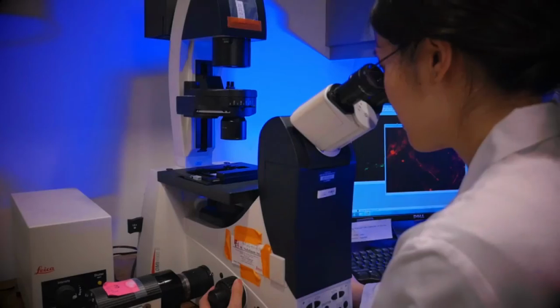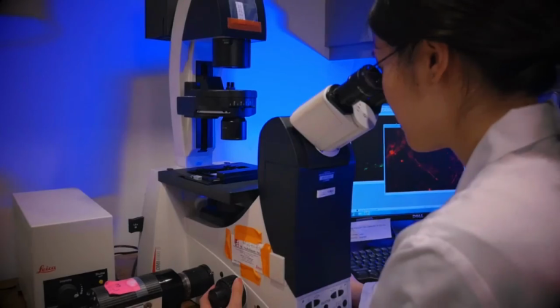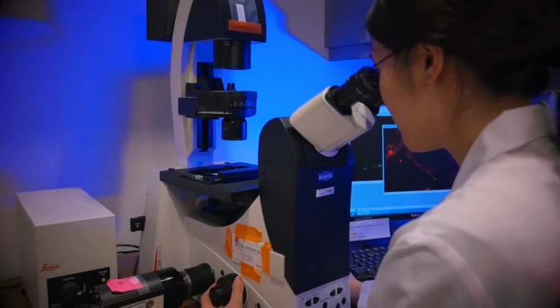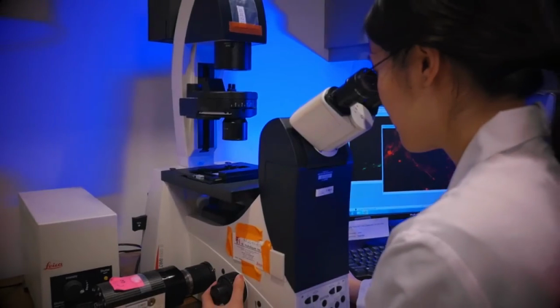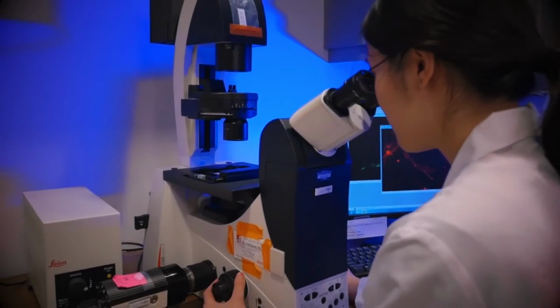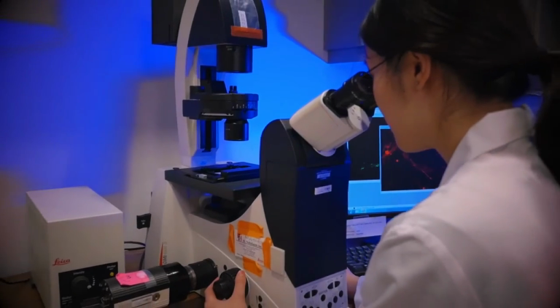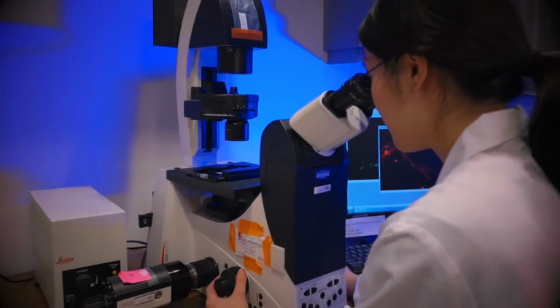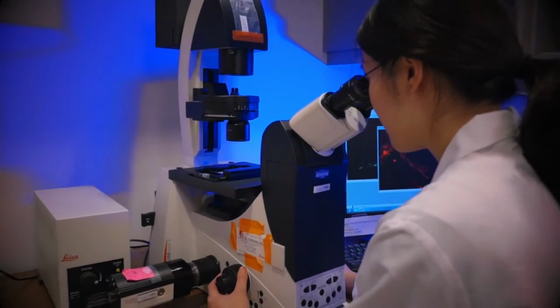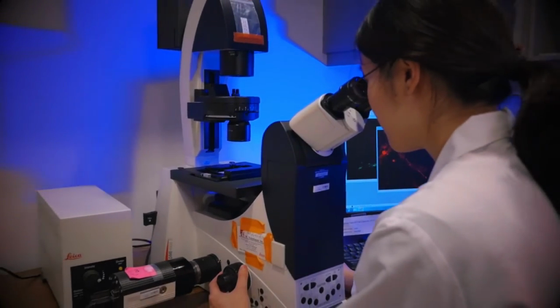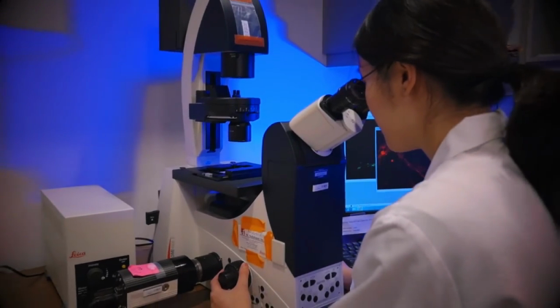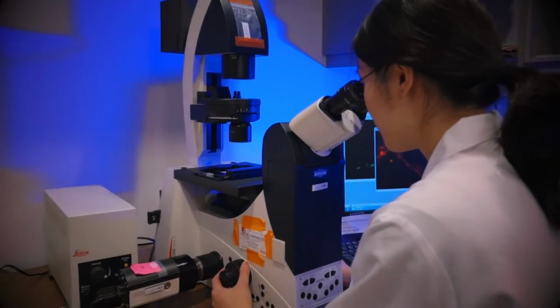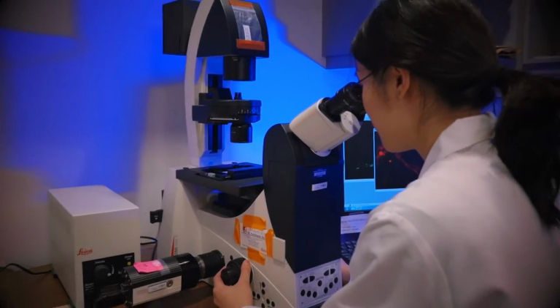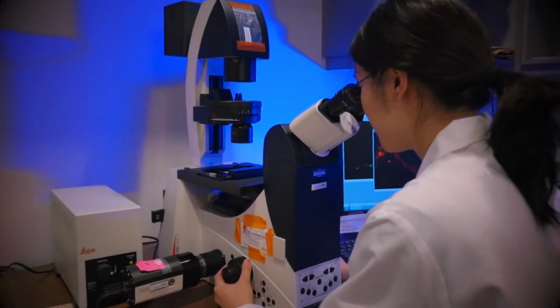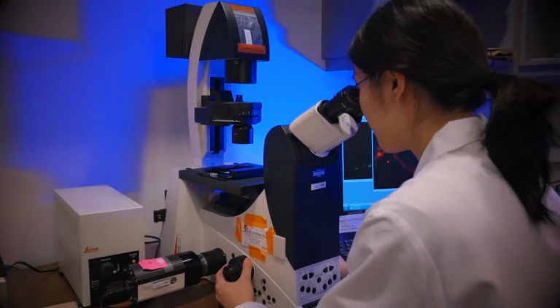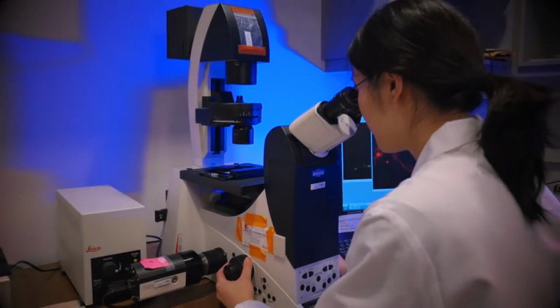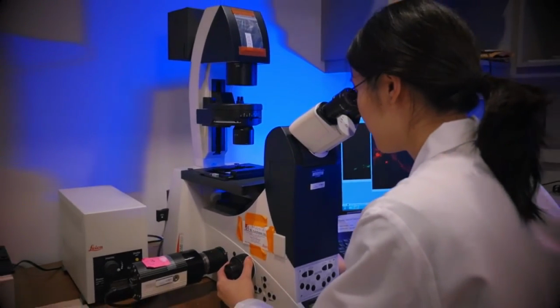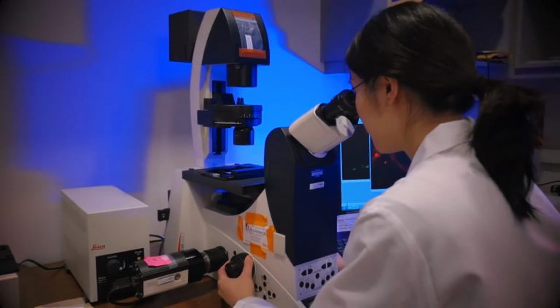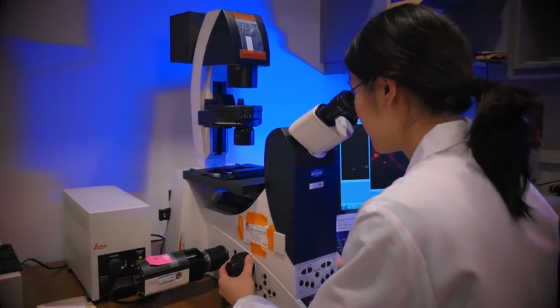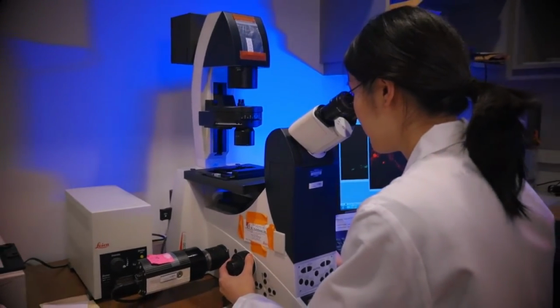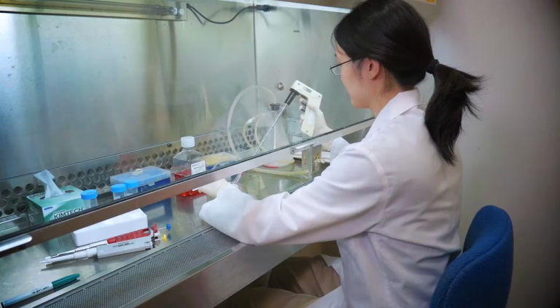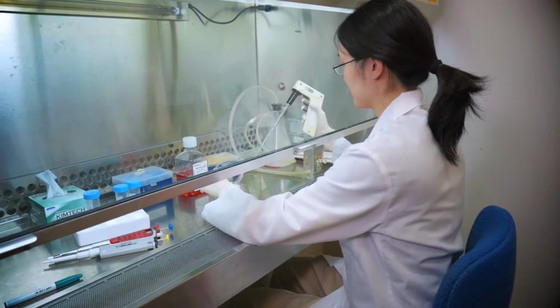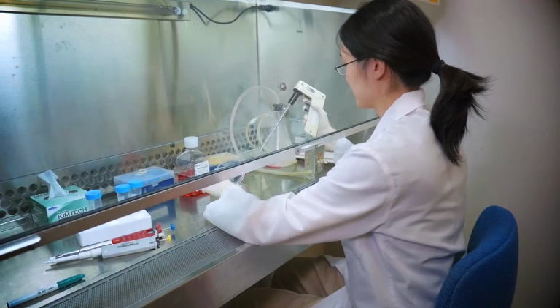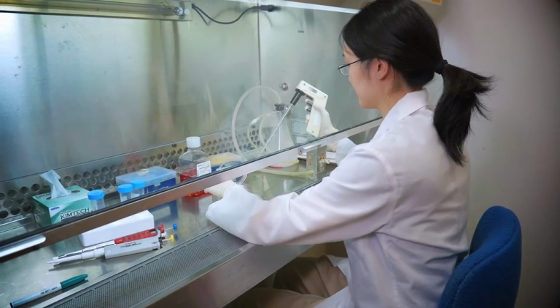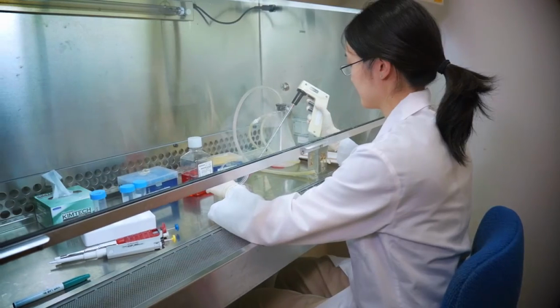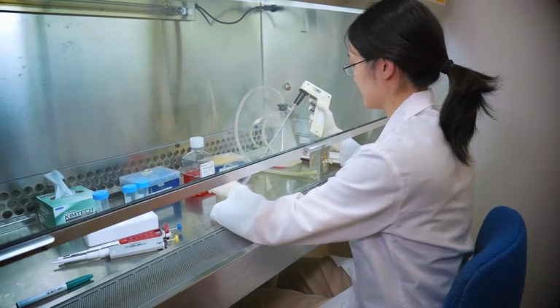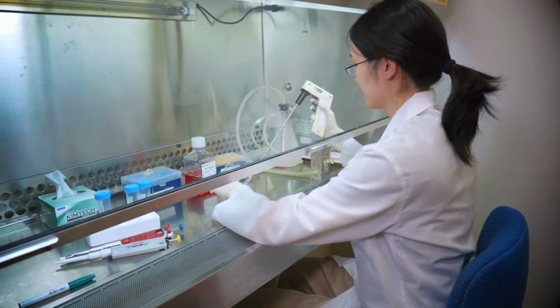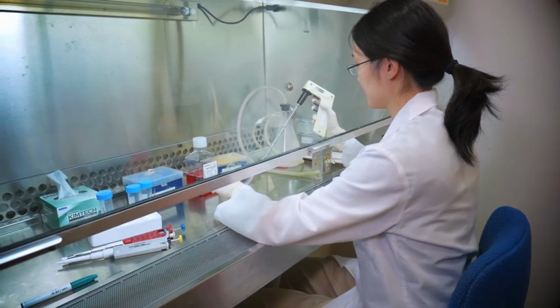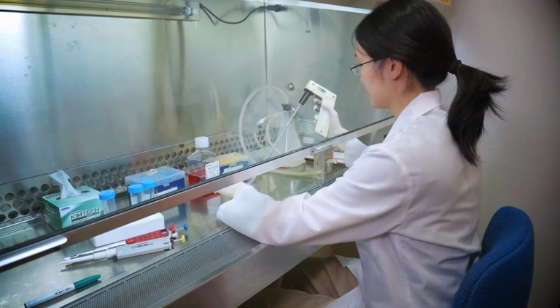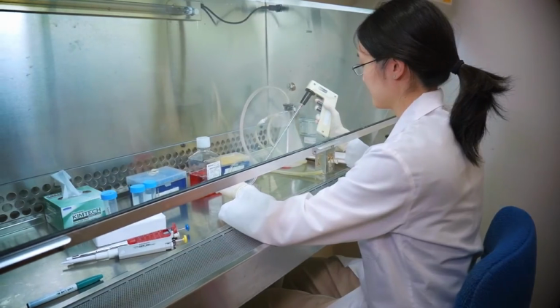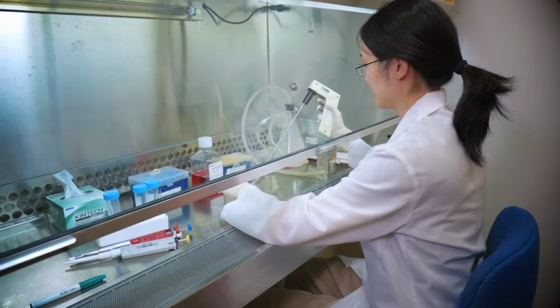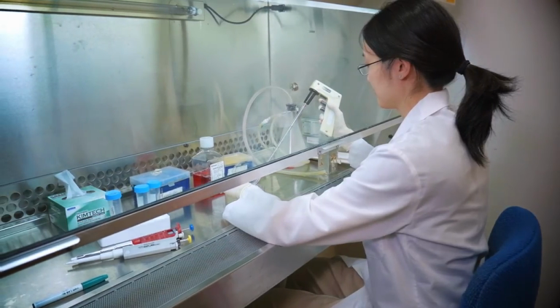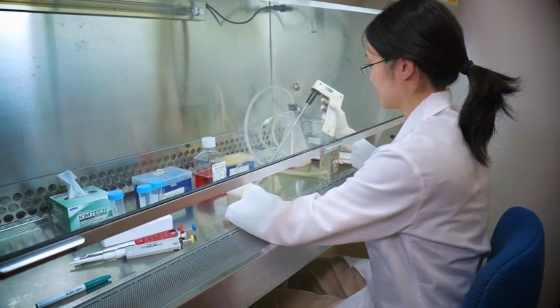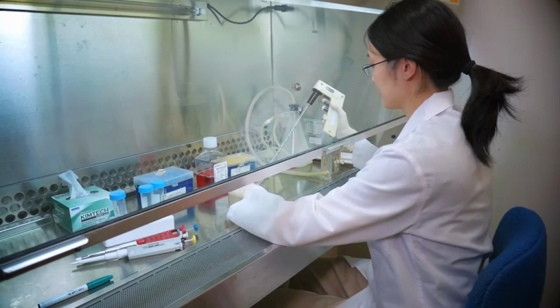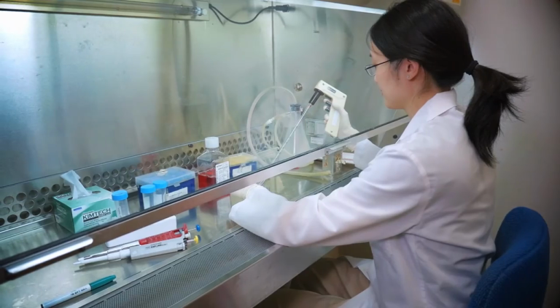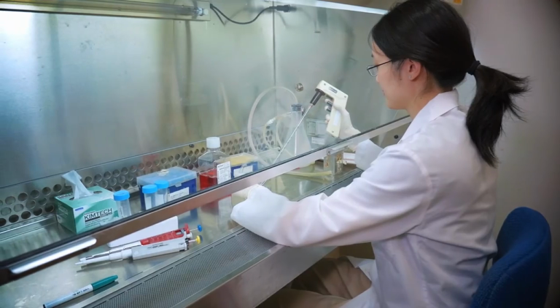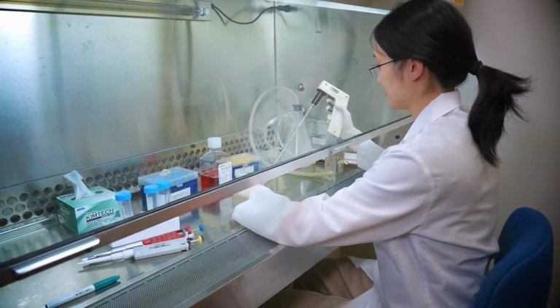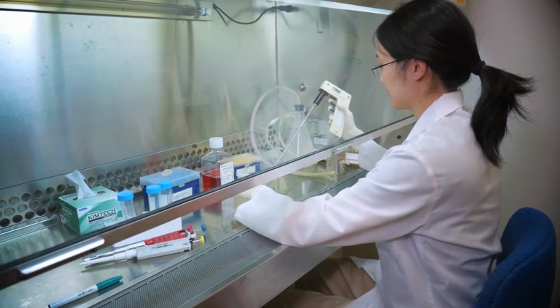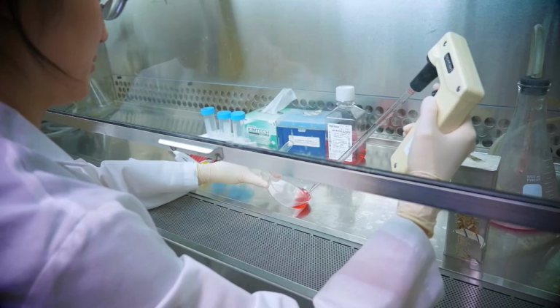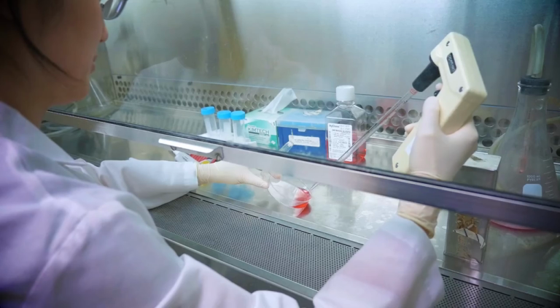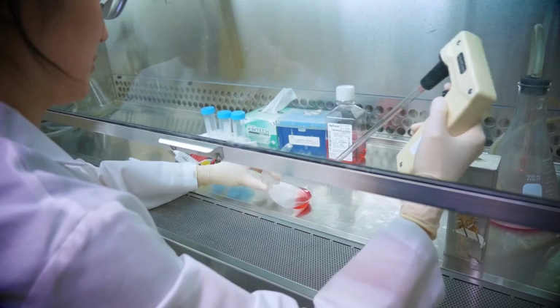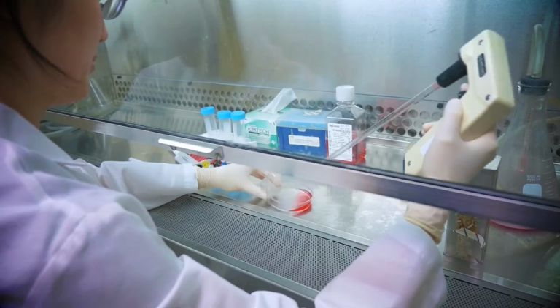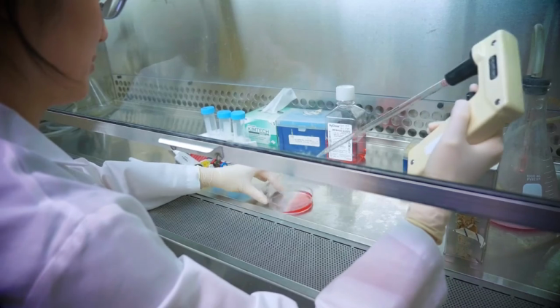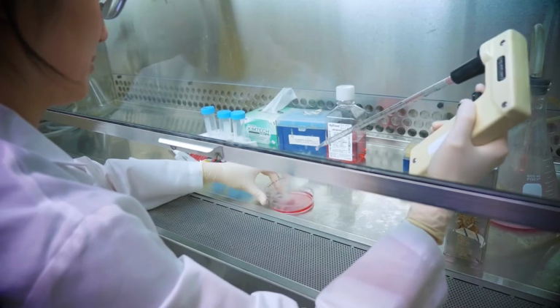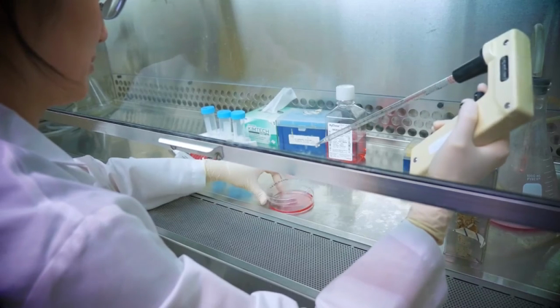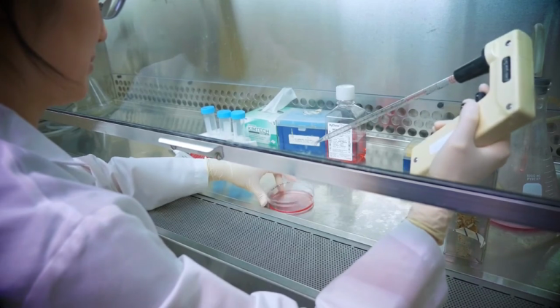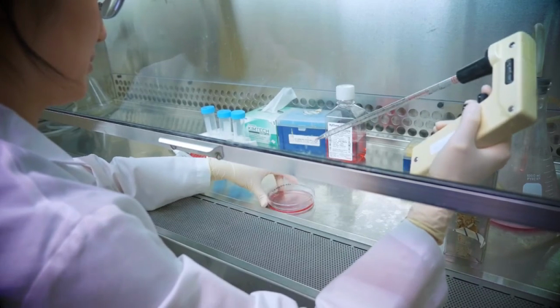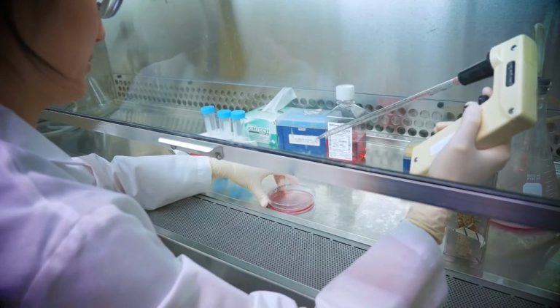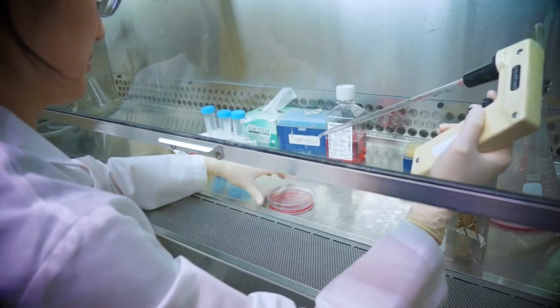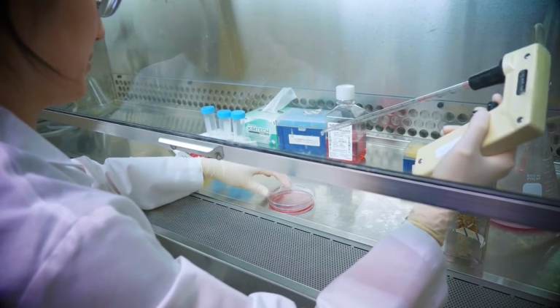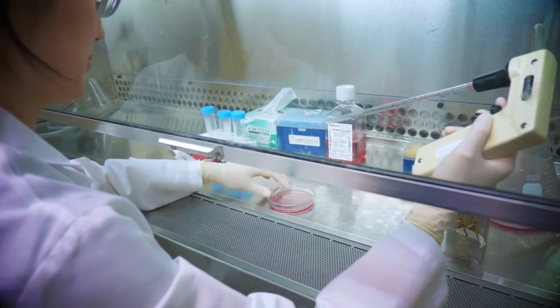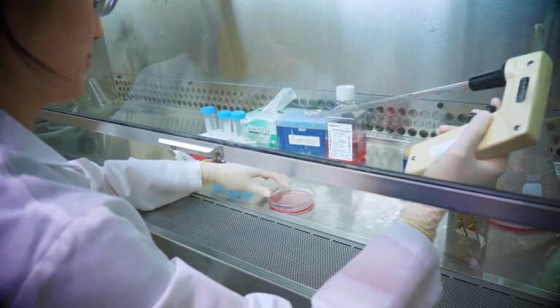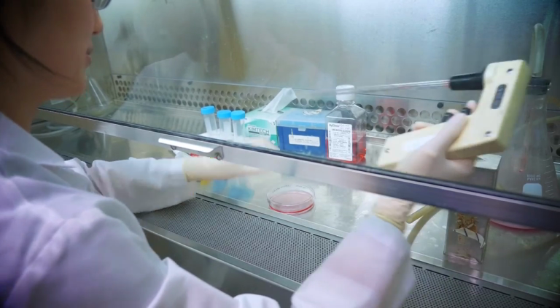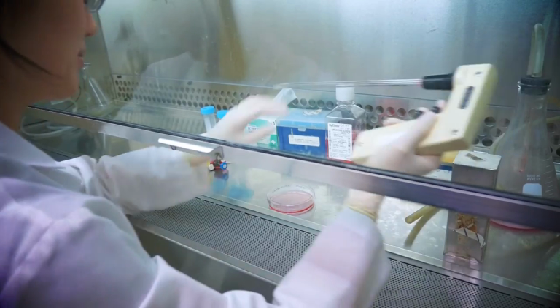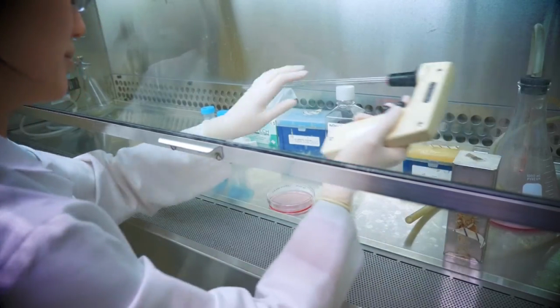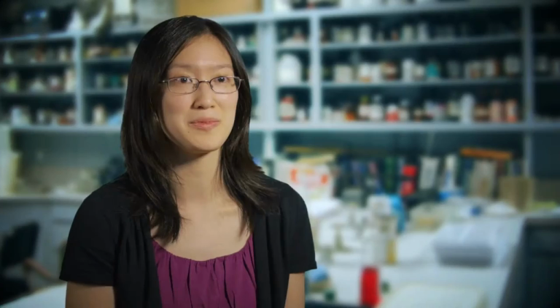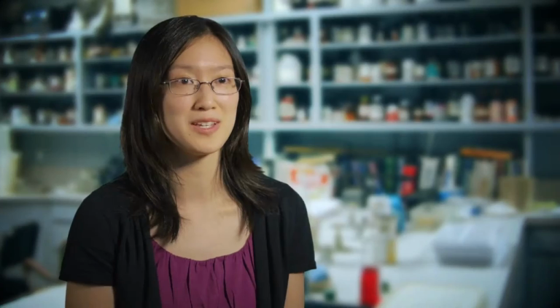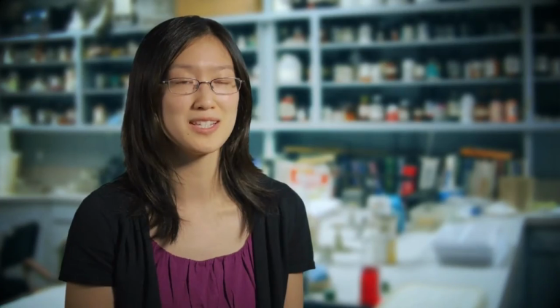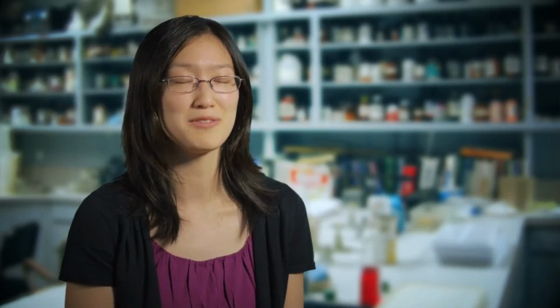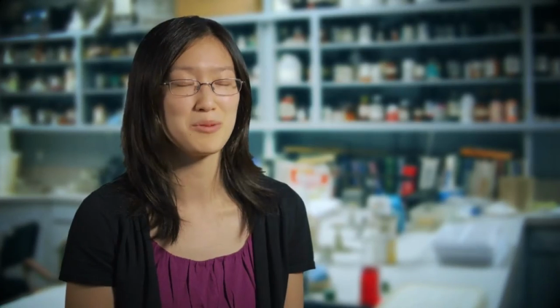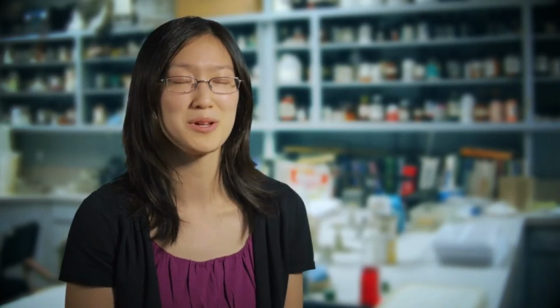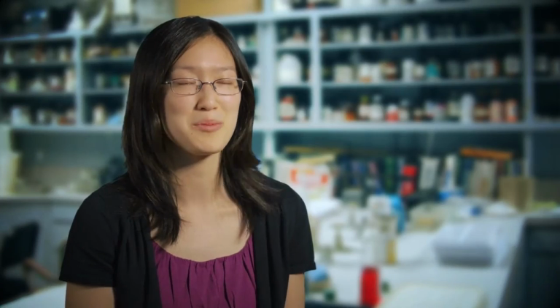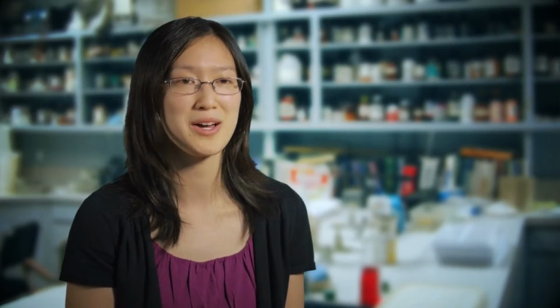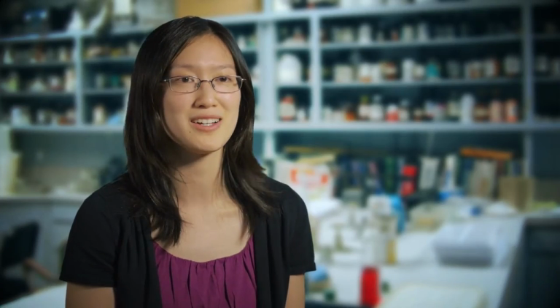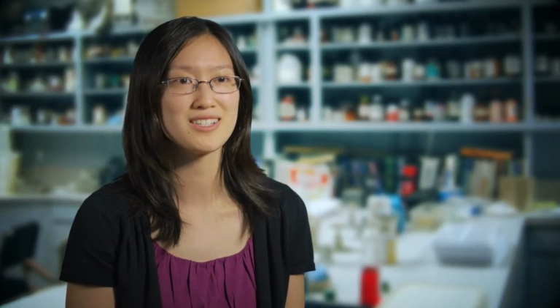Case is one of the top schools in the nation in terms of research, medicine, and engineering, and if they are considering Case, it's definitely one of the best.